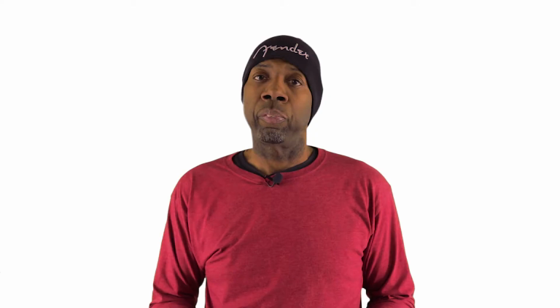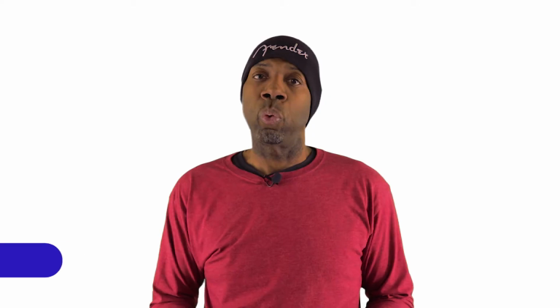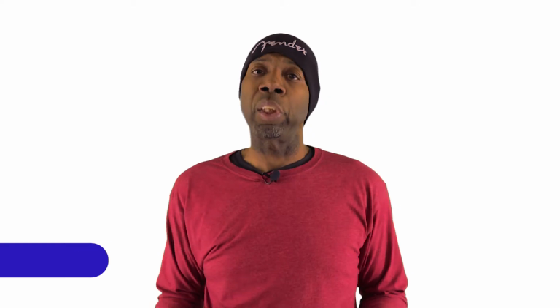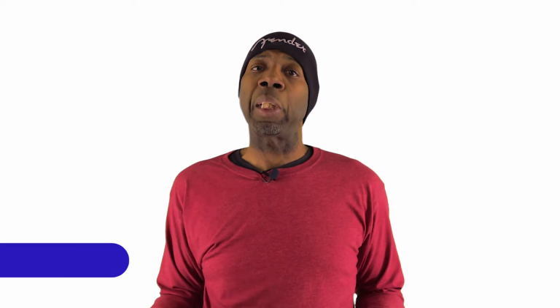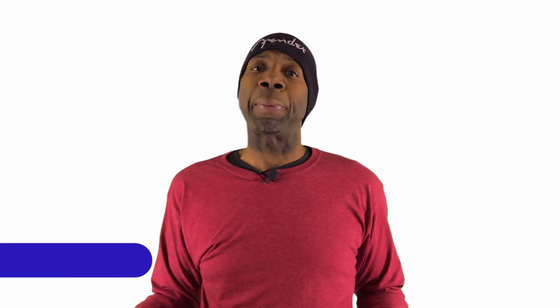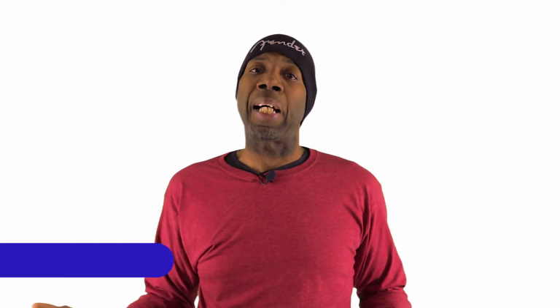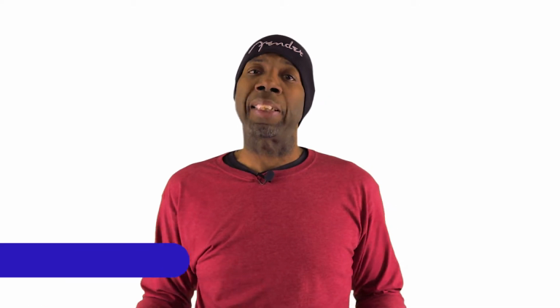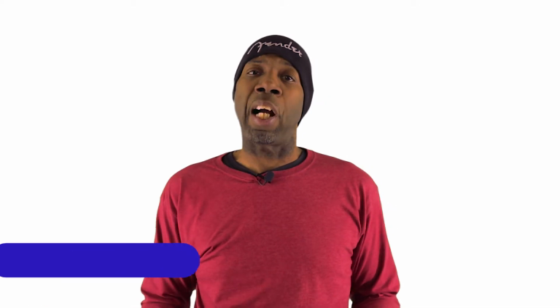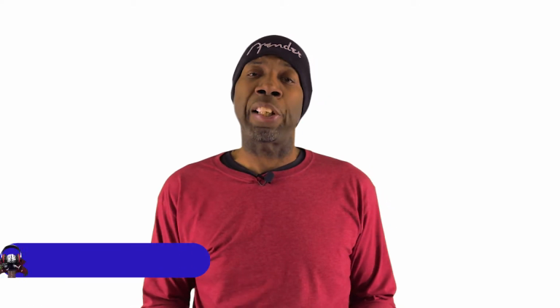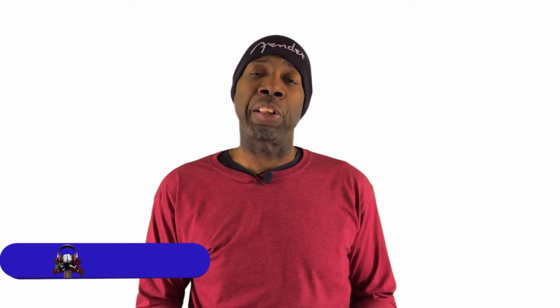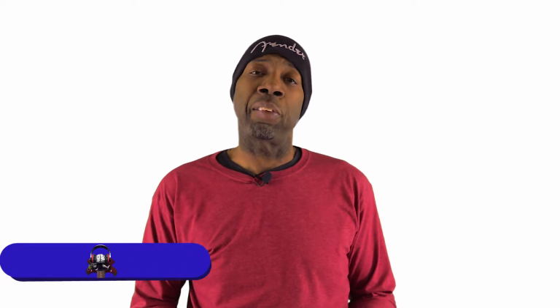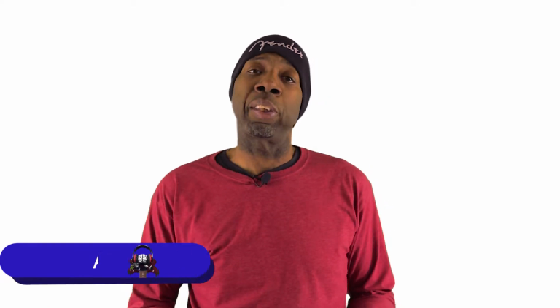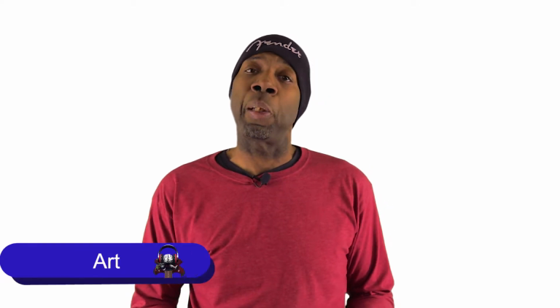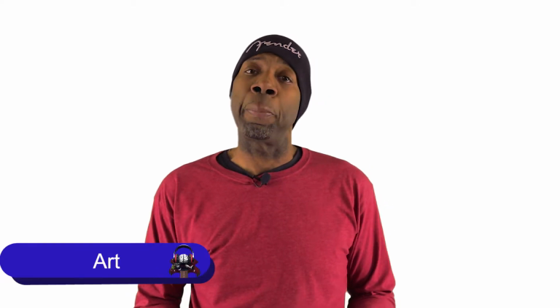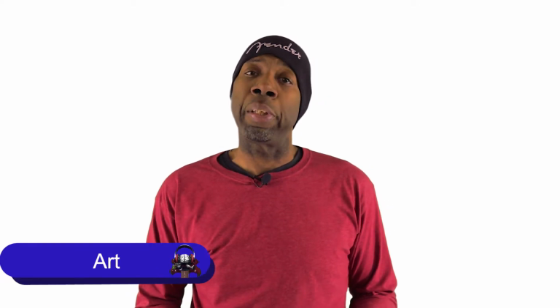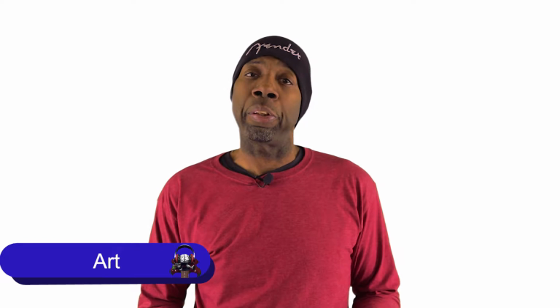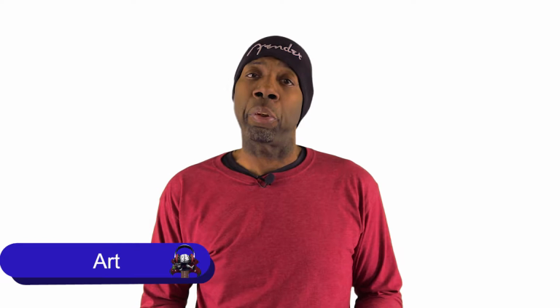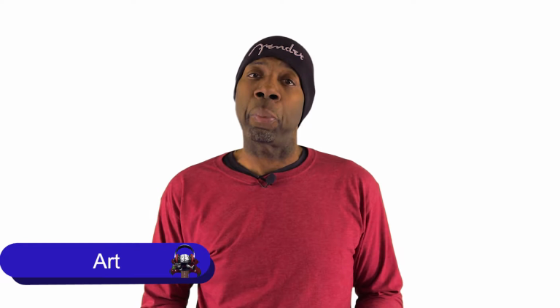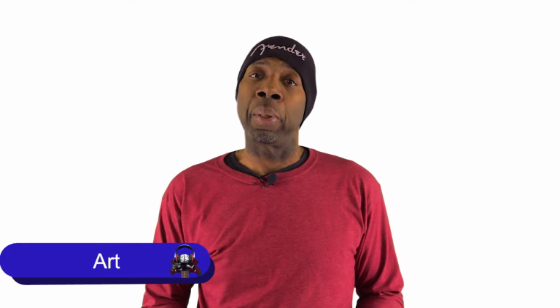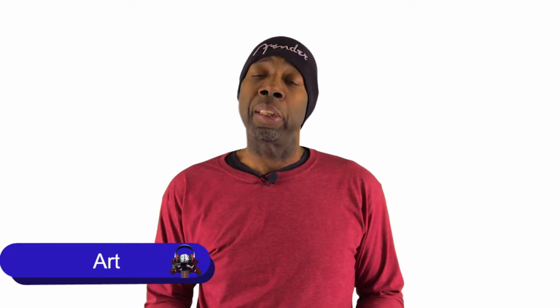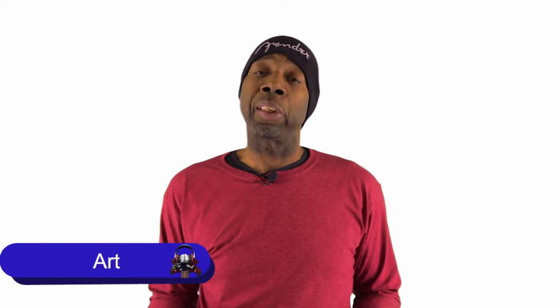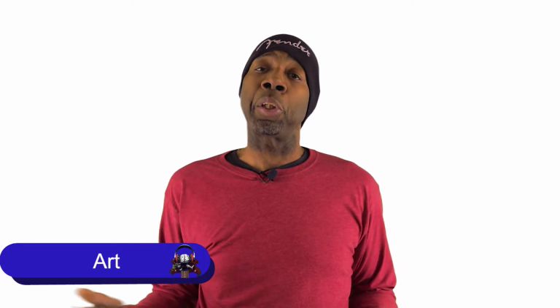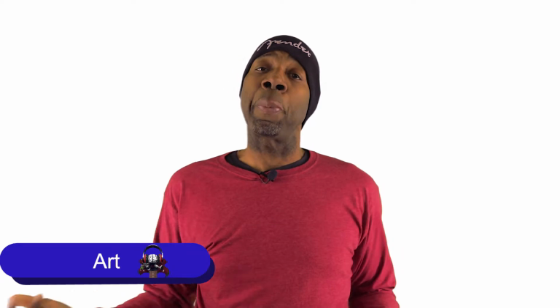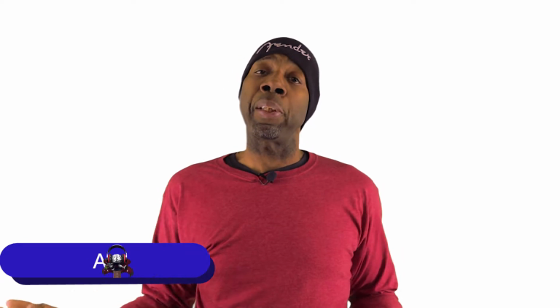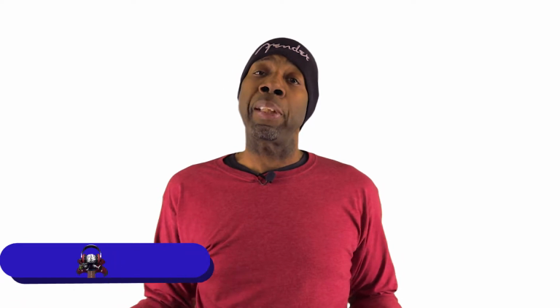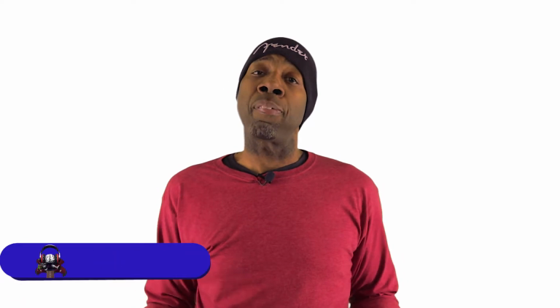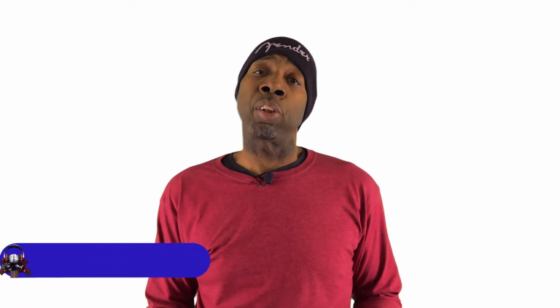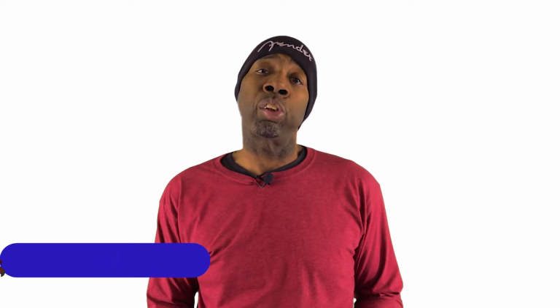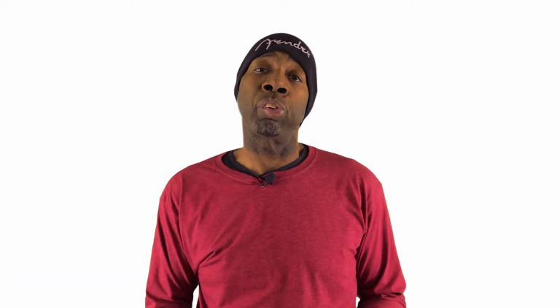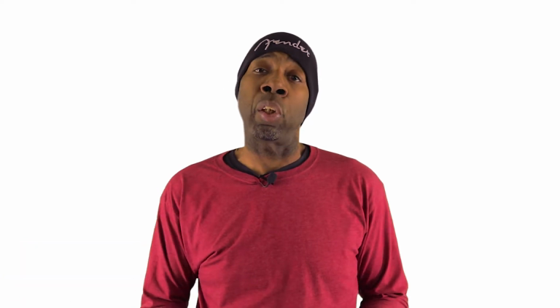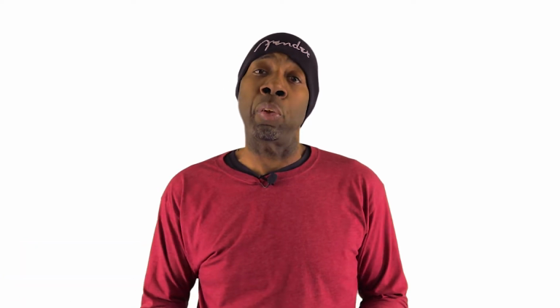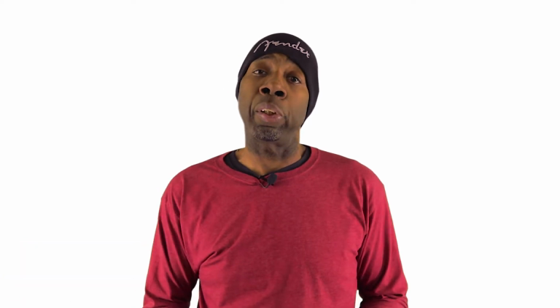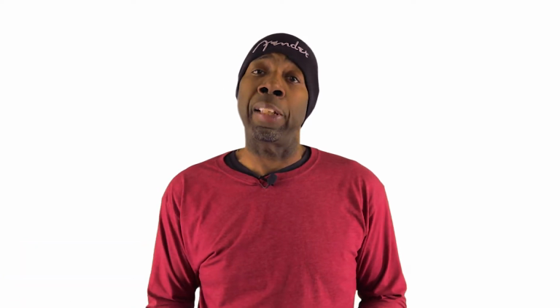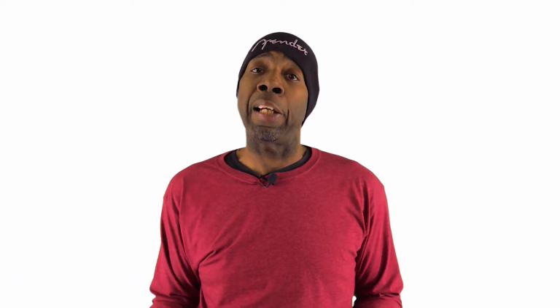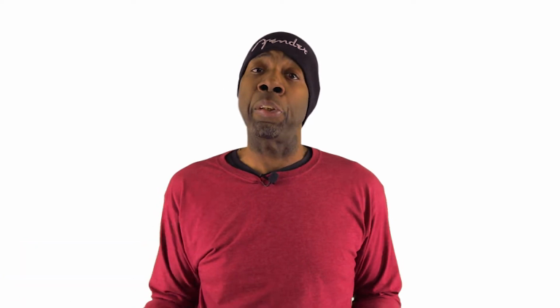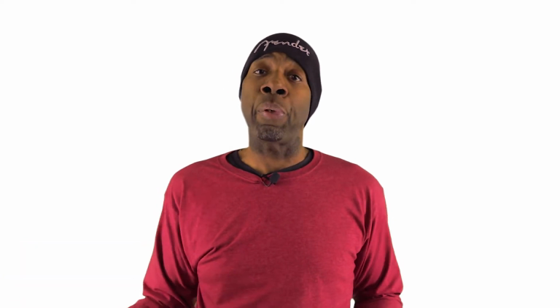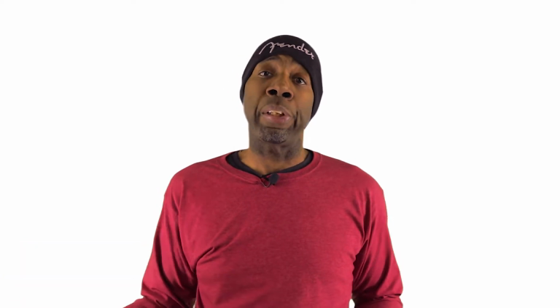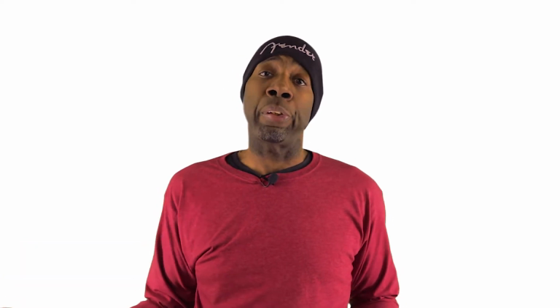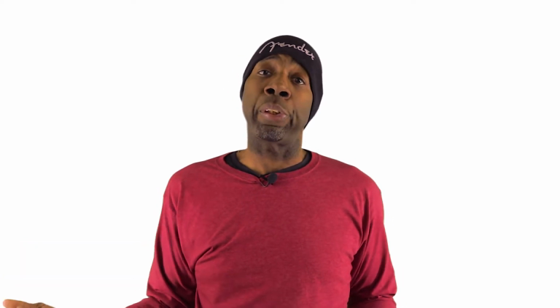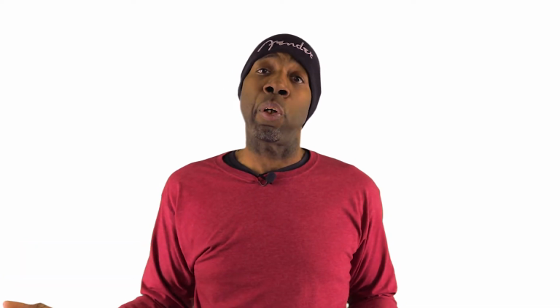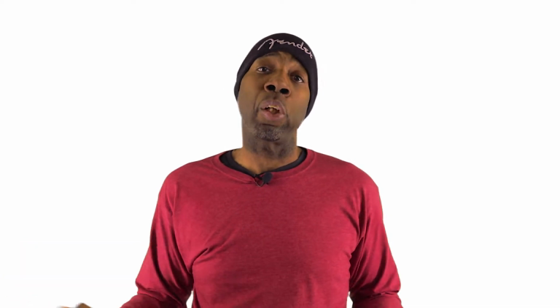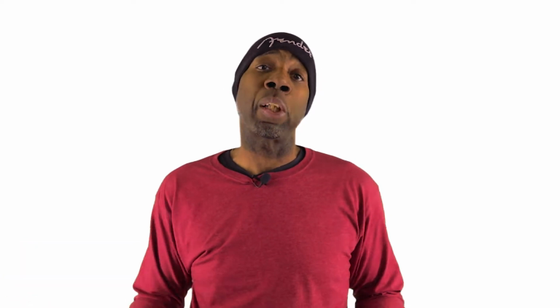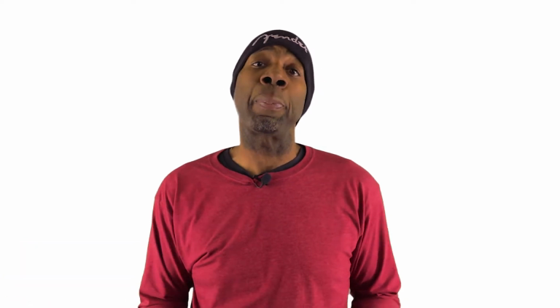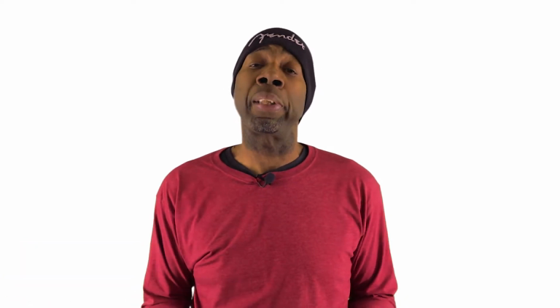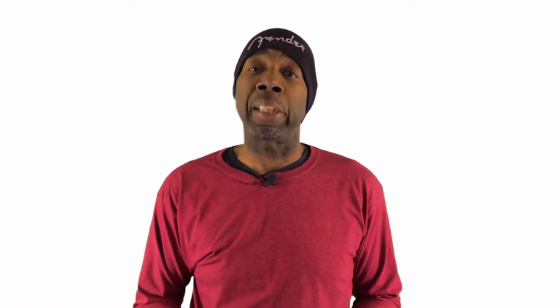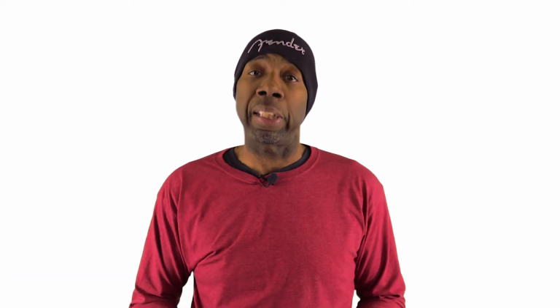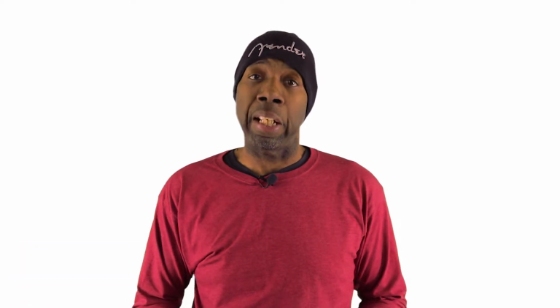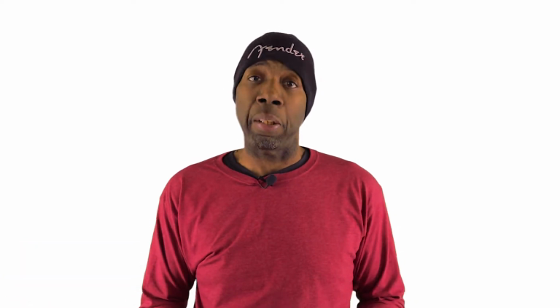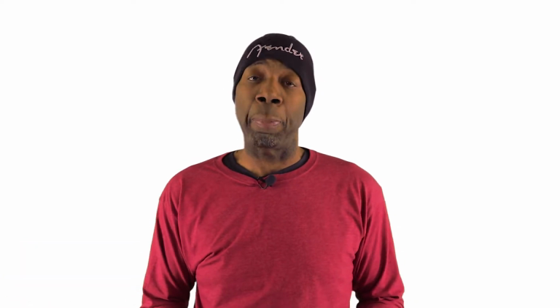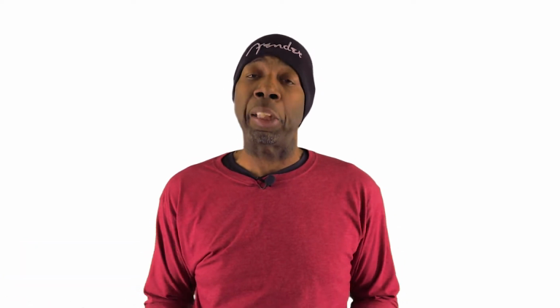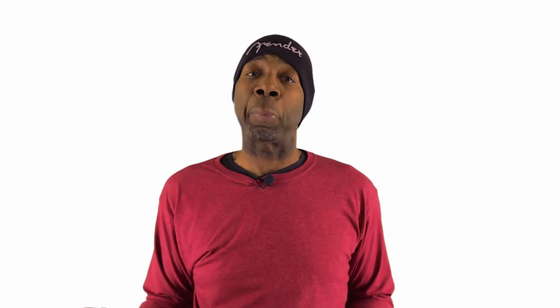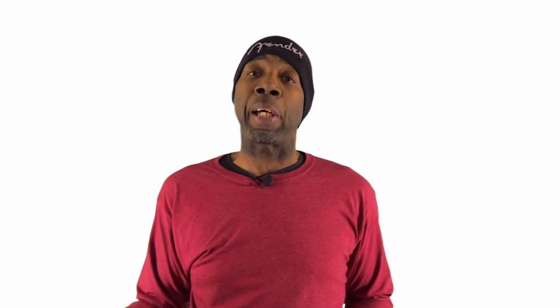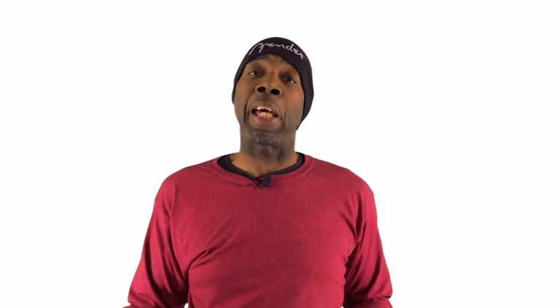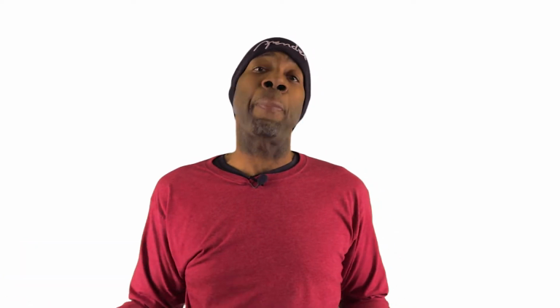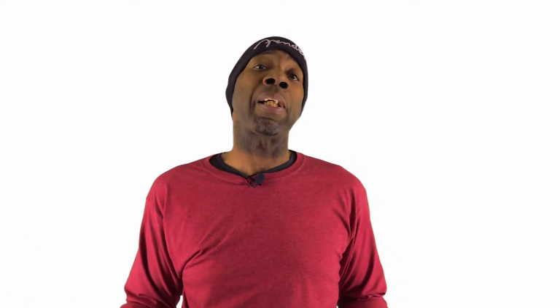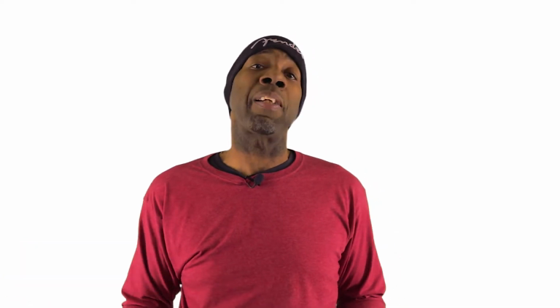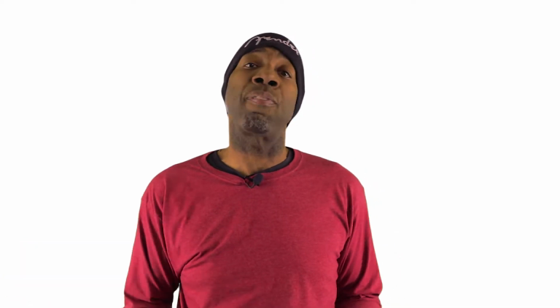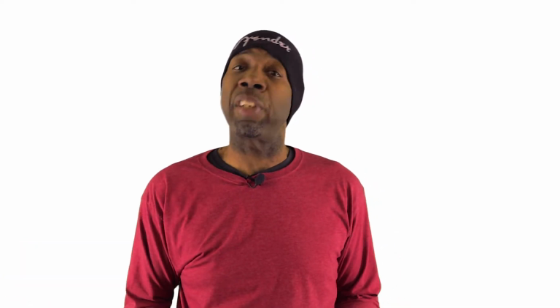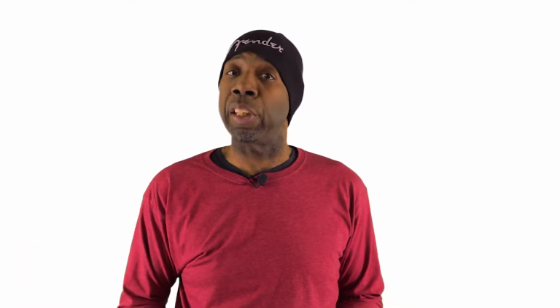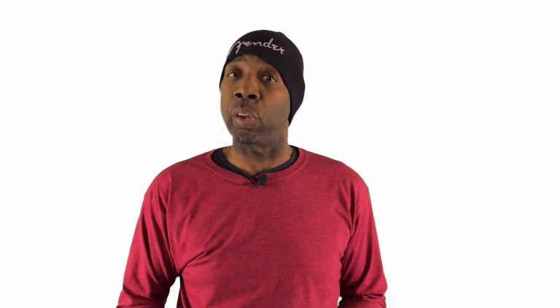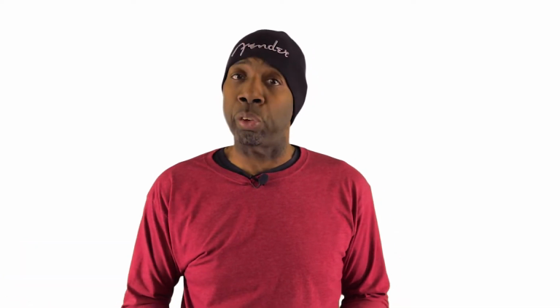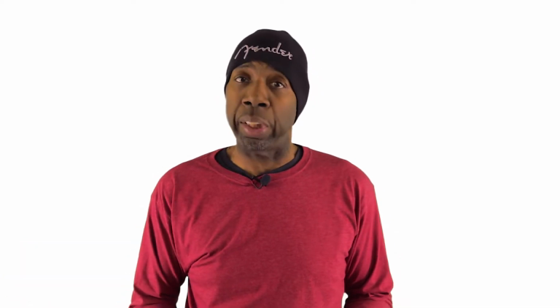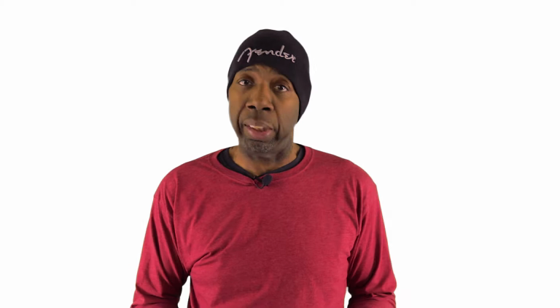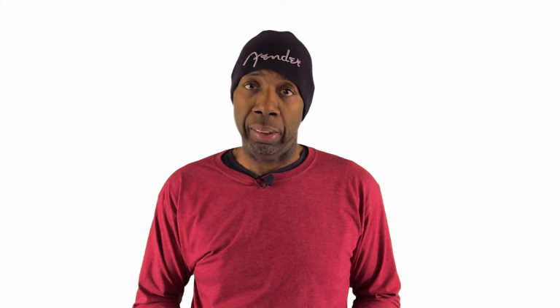What's up guys, Art here off the Dome Media Group. So you bought that first drone and now you're ready to throw it up into the air and make some epic video greatness.